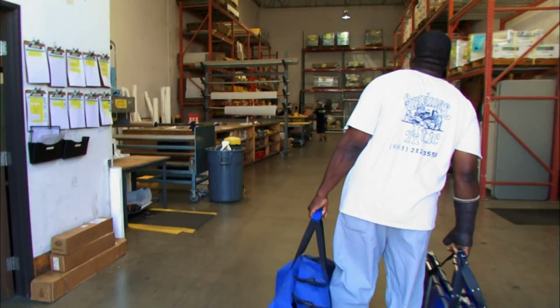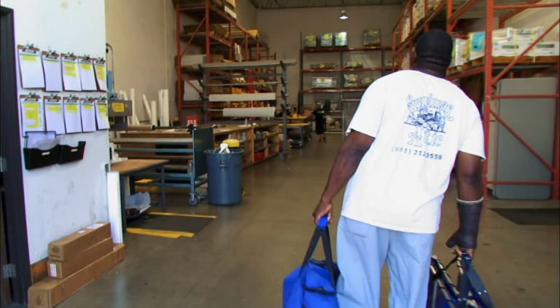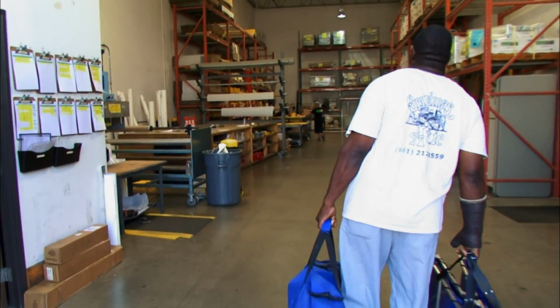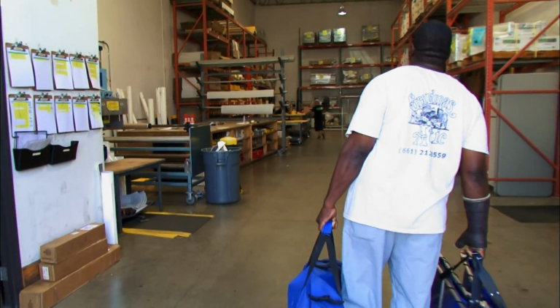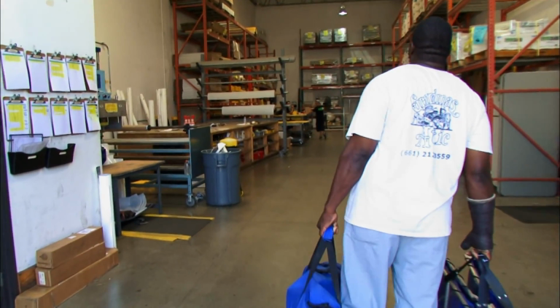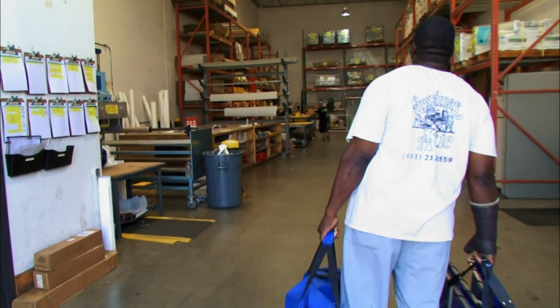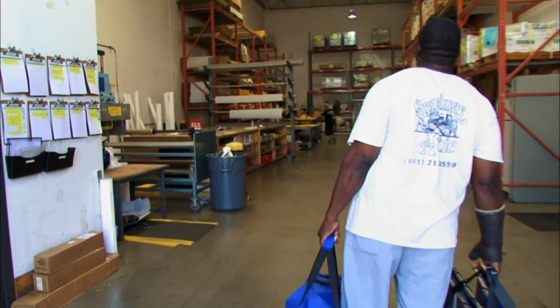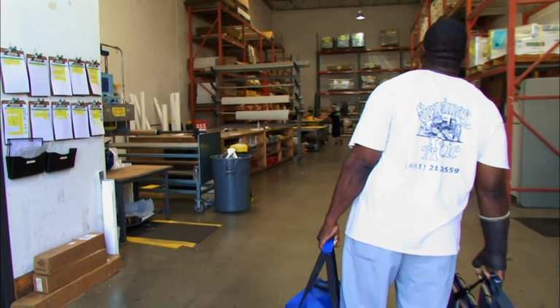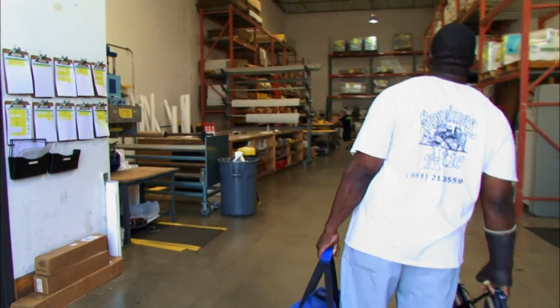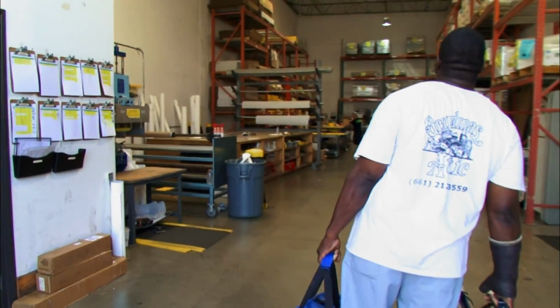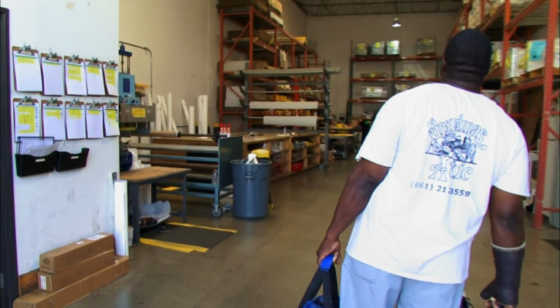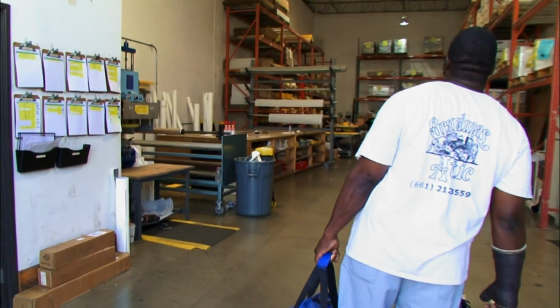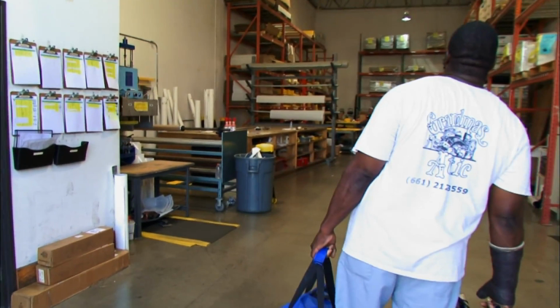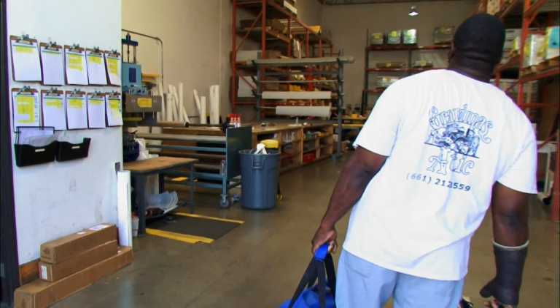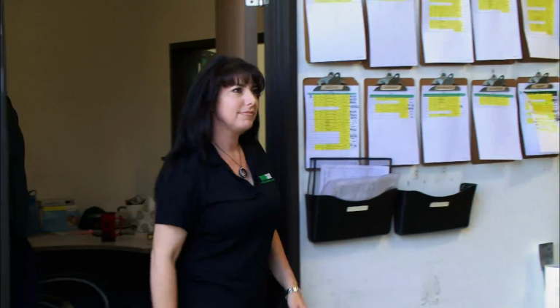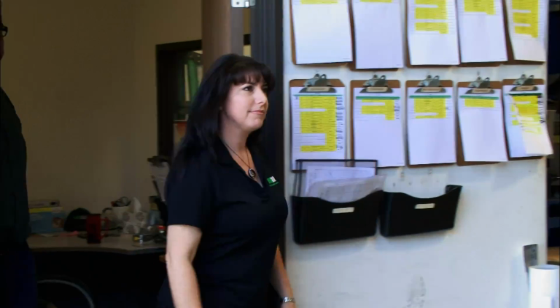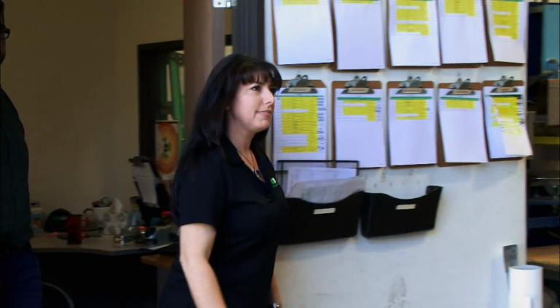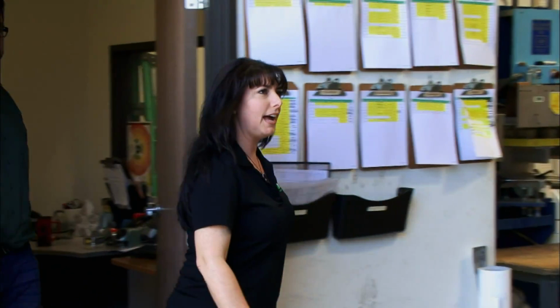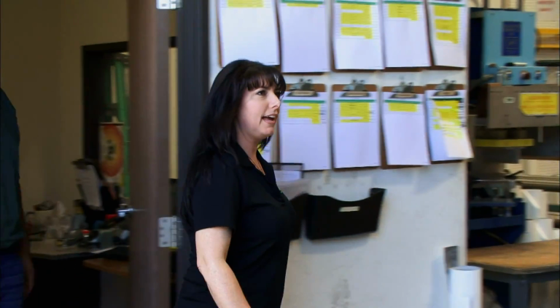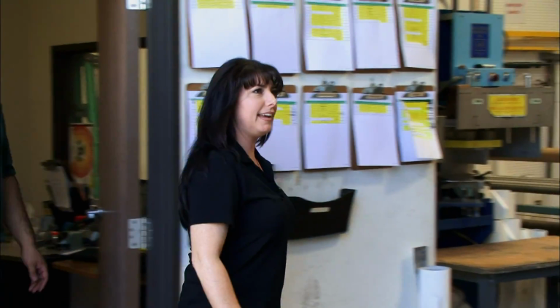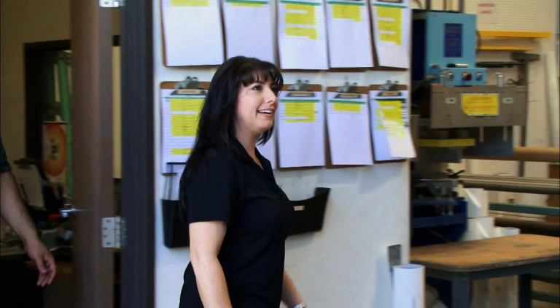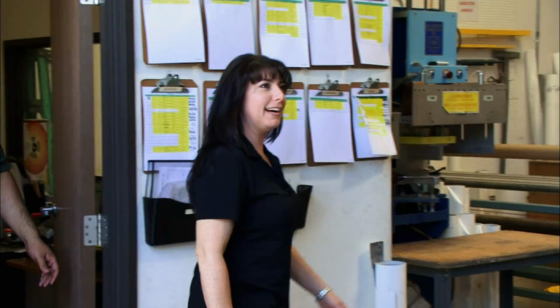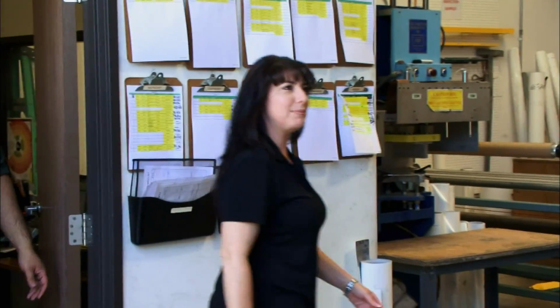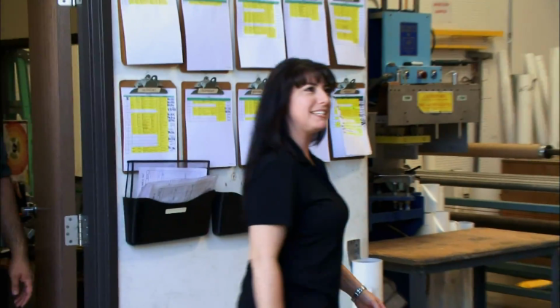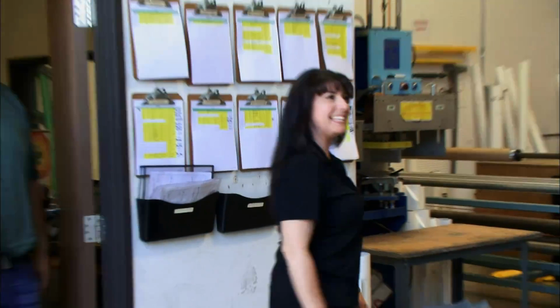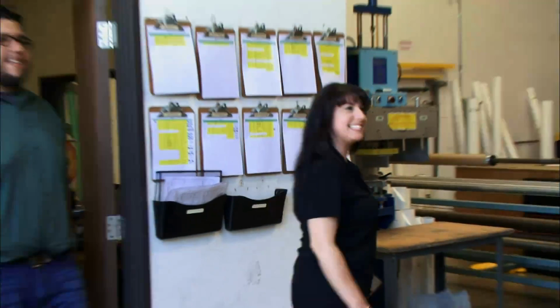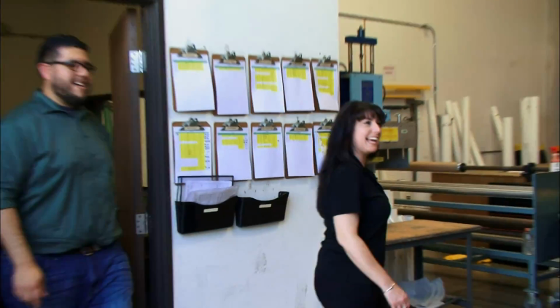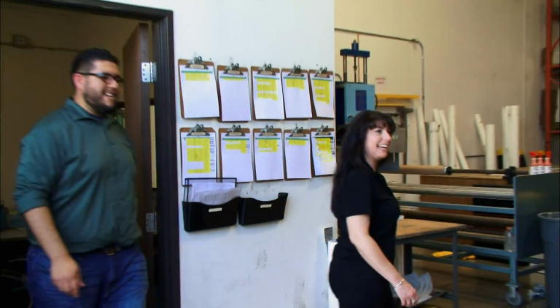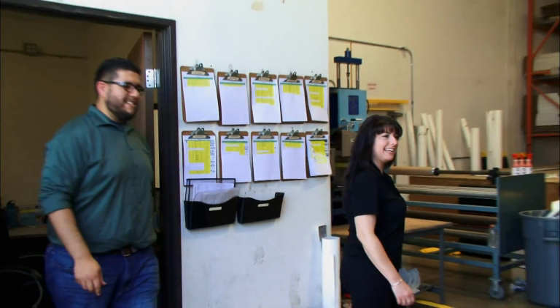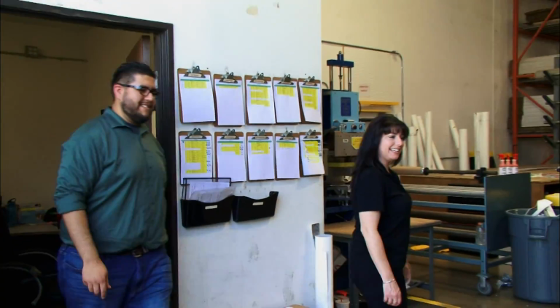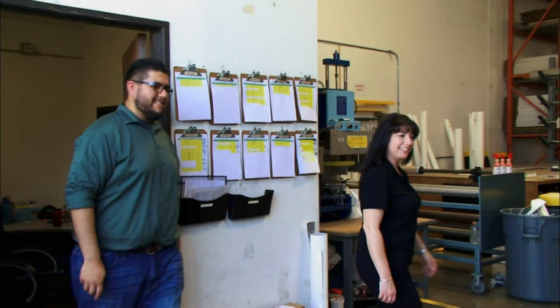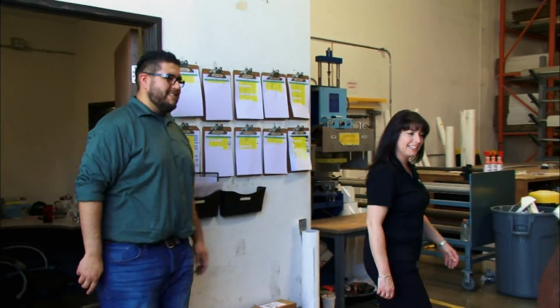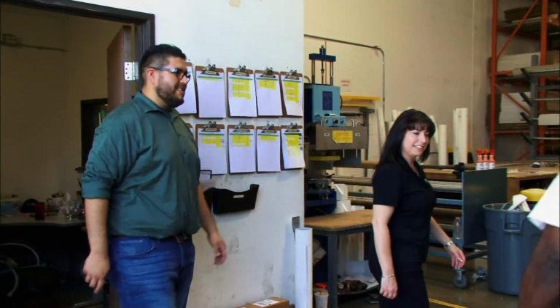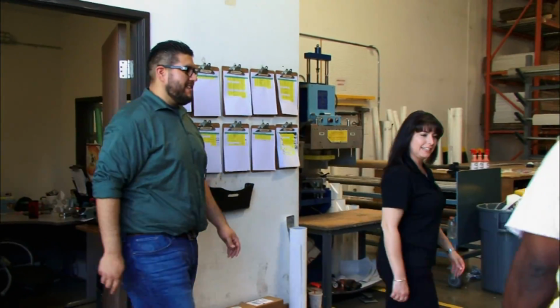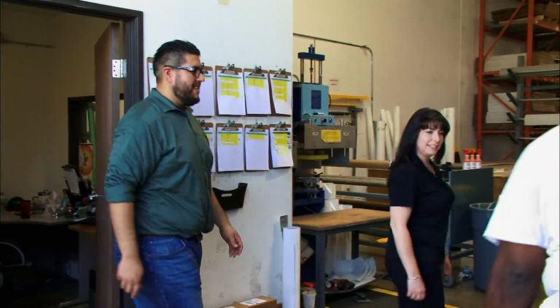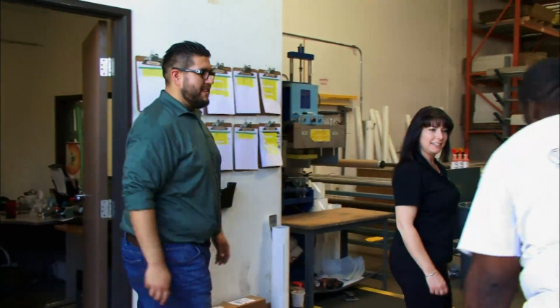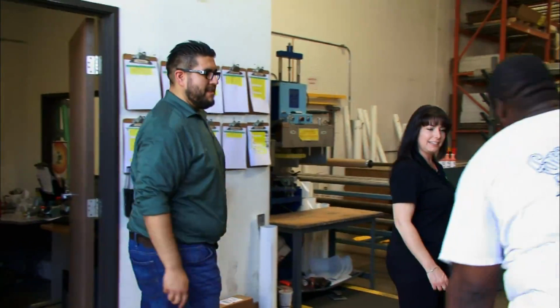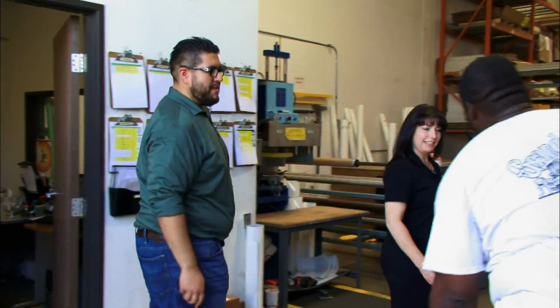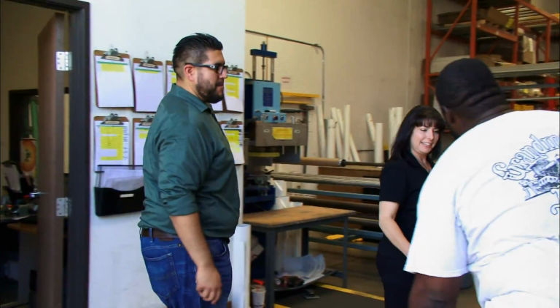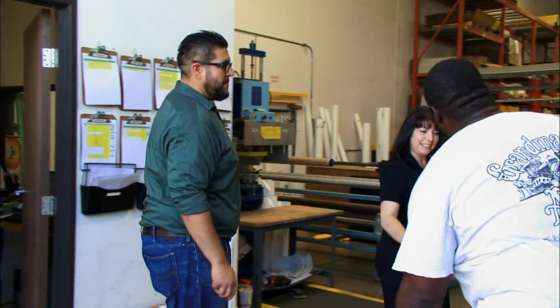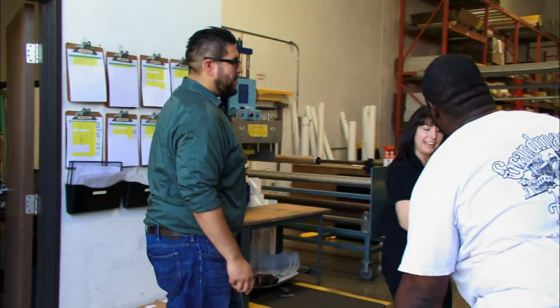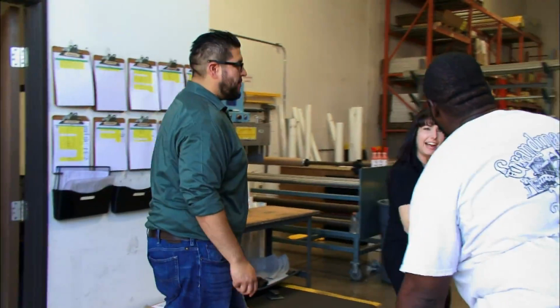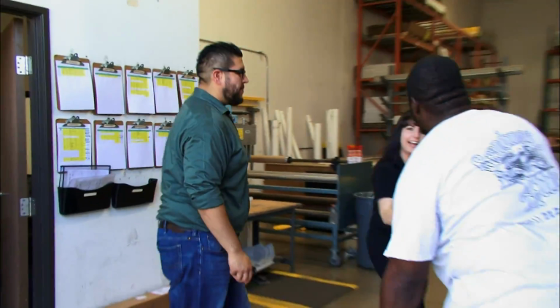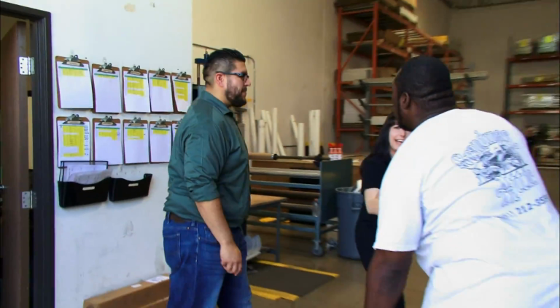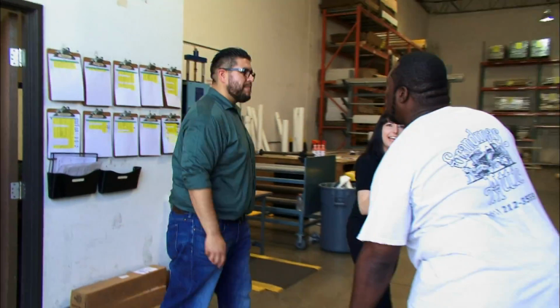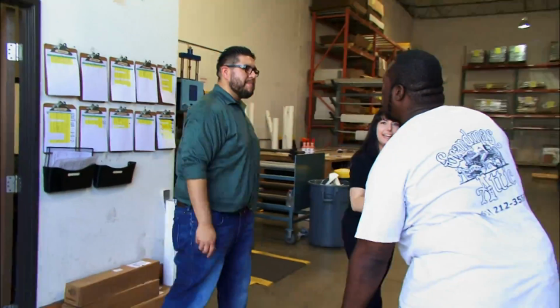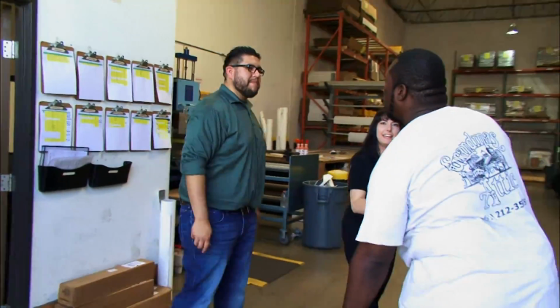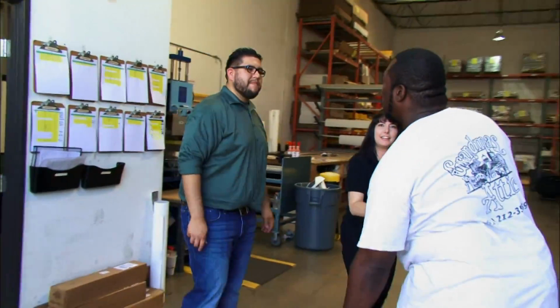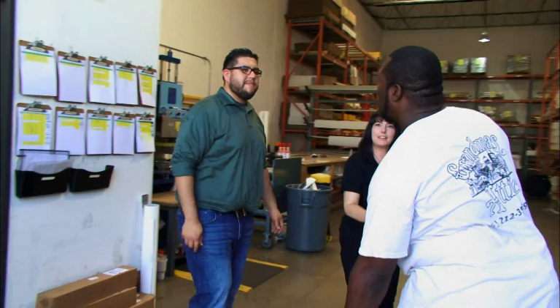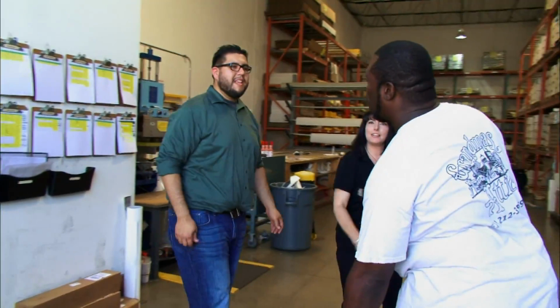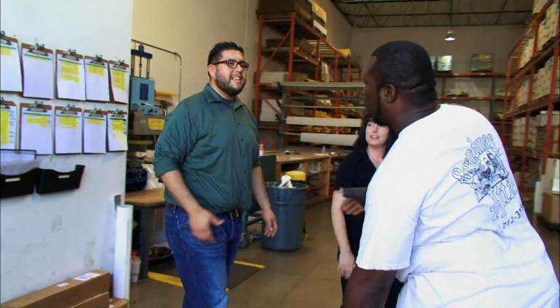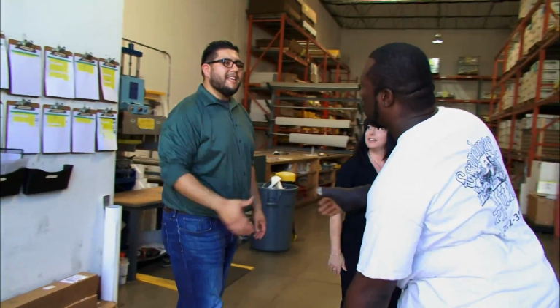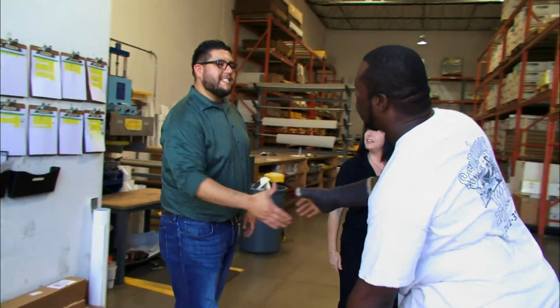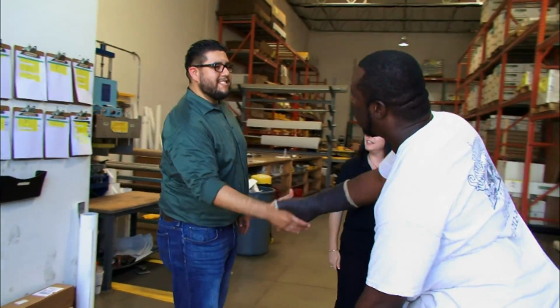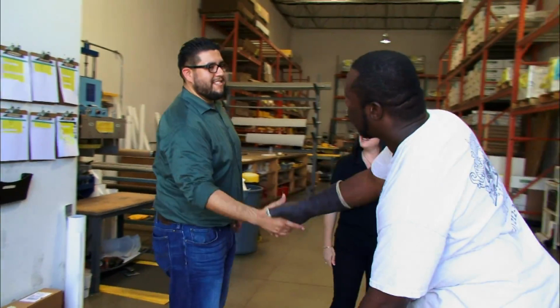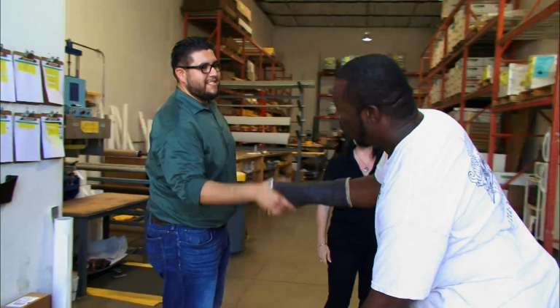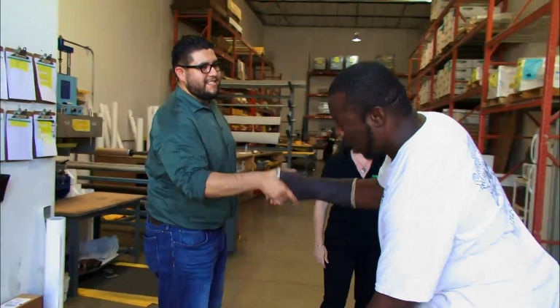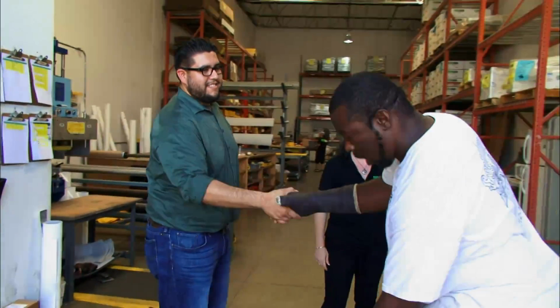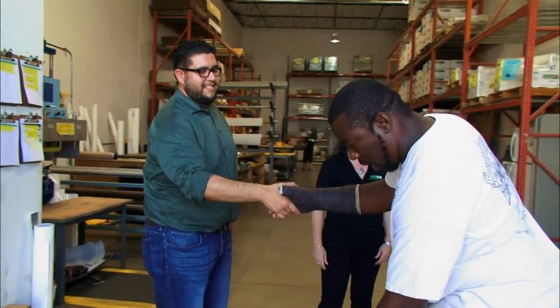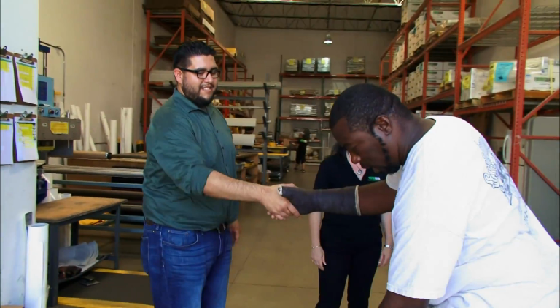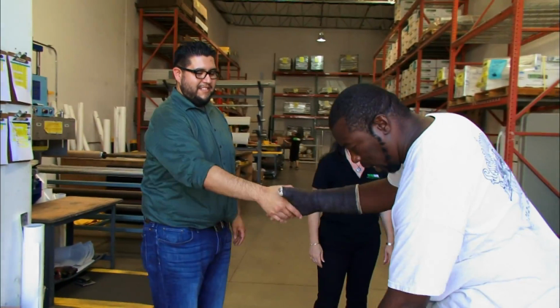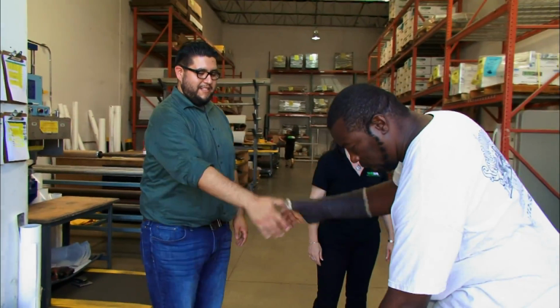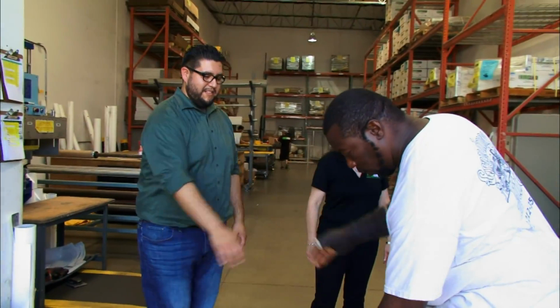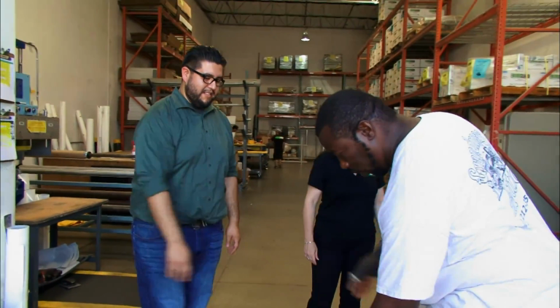Sir, Richard or TJ here? Hi, I'm TJ. How you doing? Hi. Must be Richard. Yes. Hey, how you guys doing?